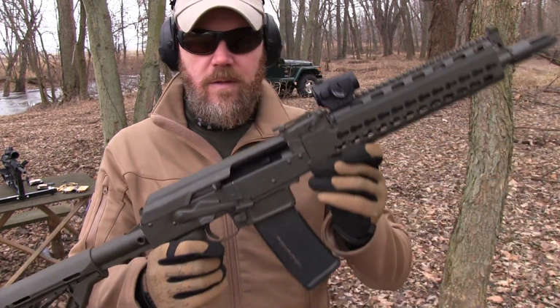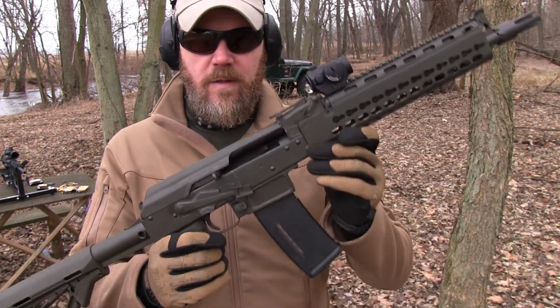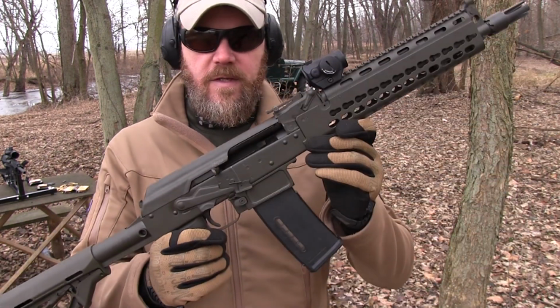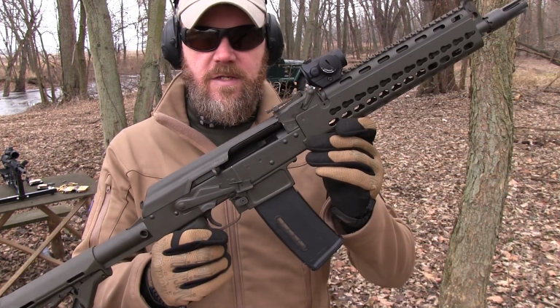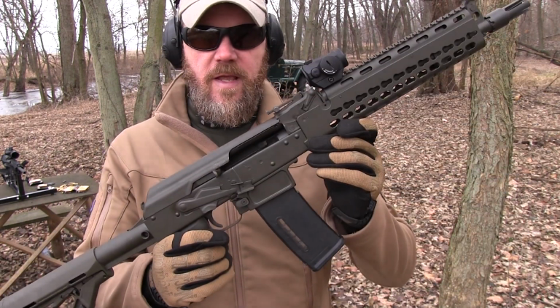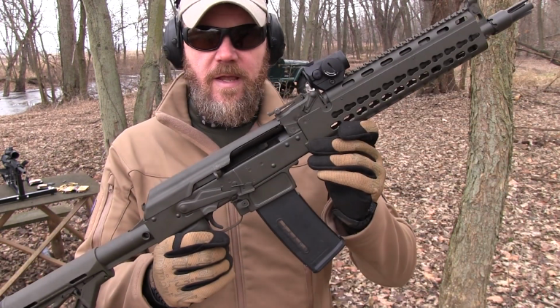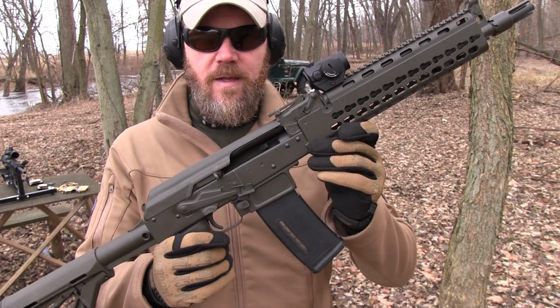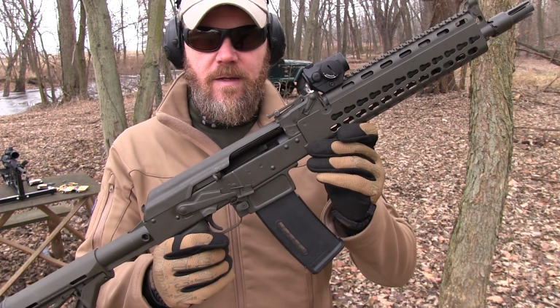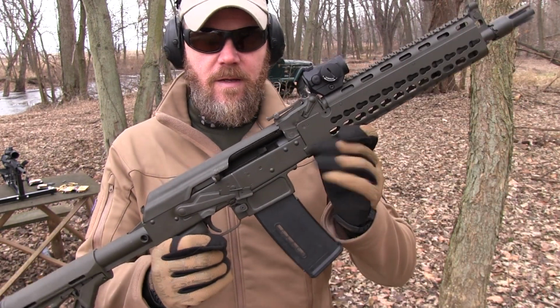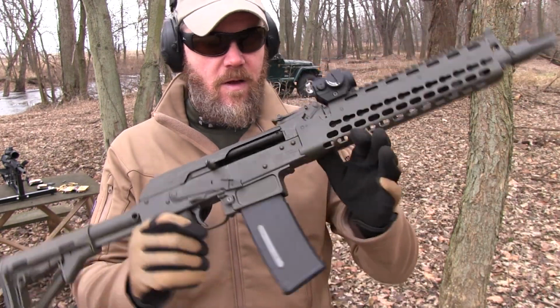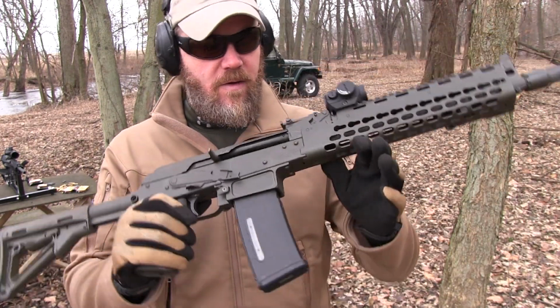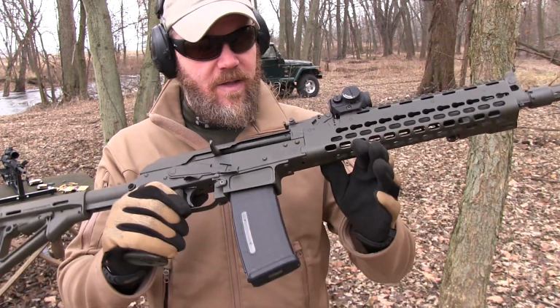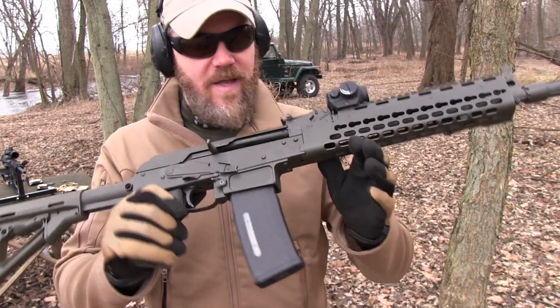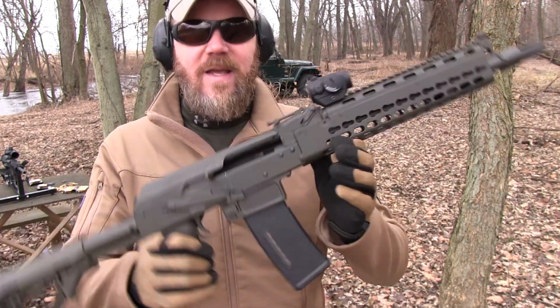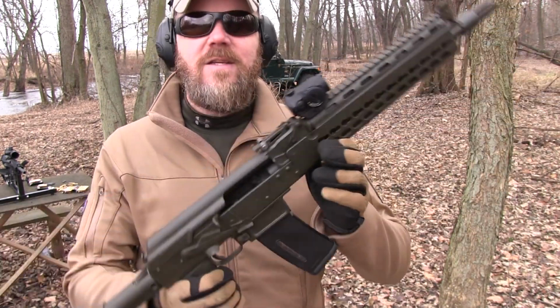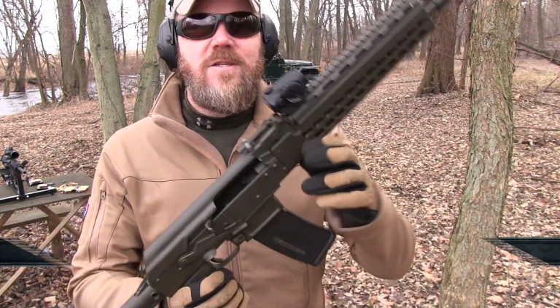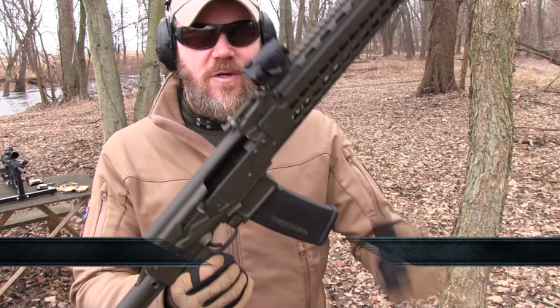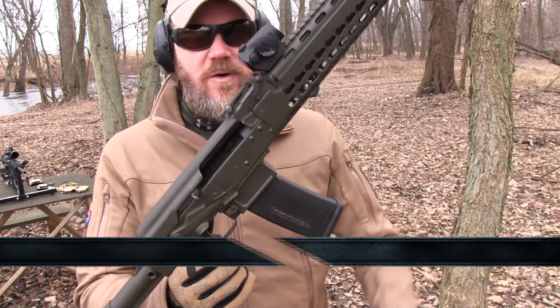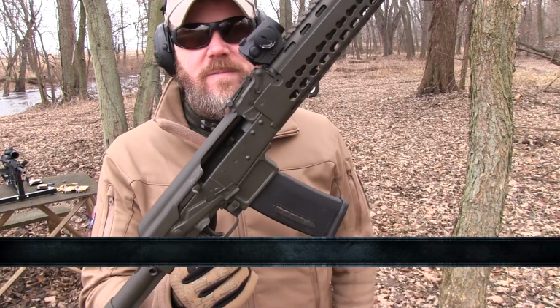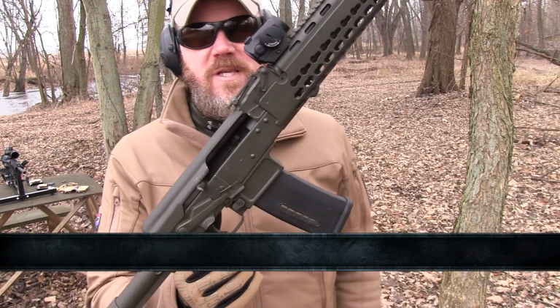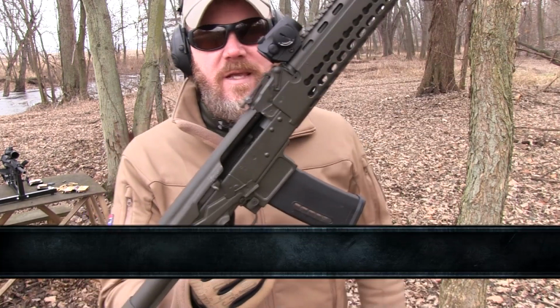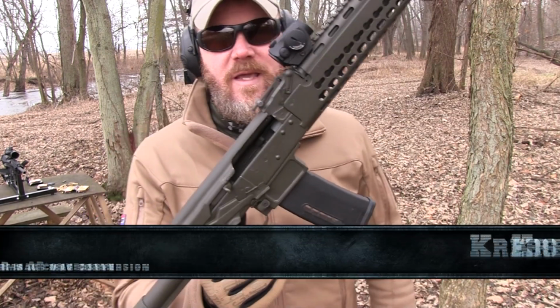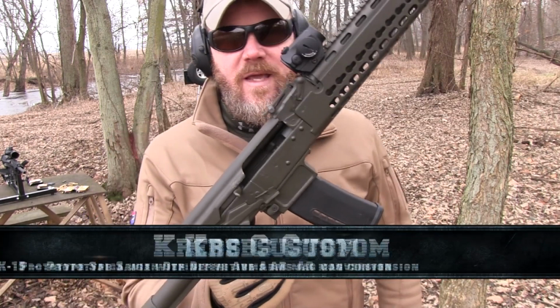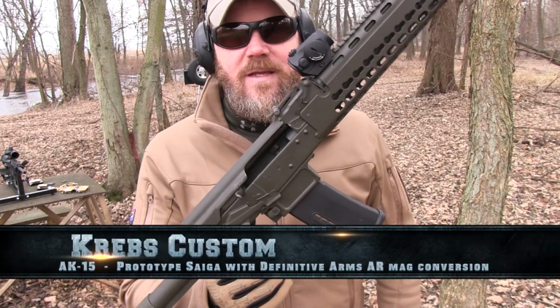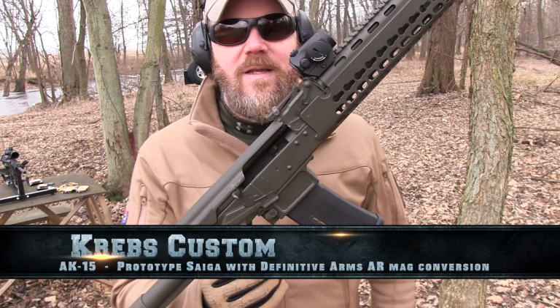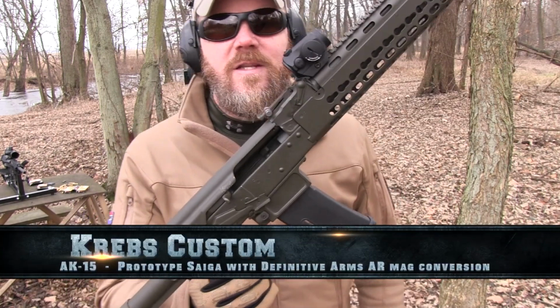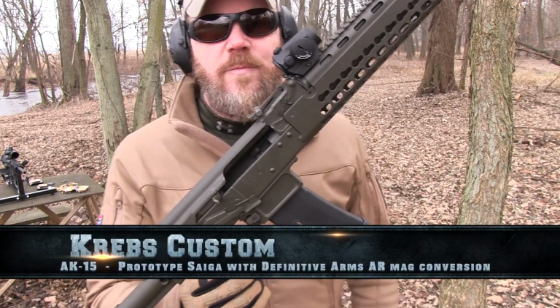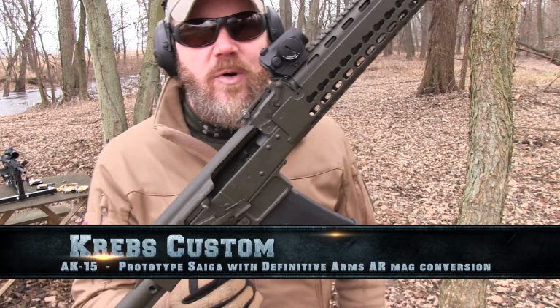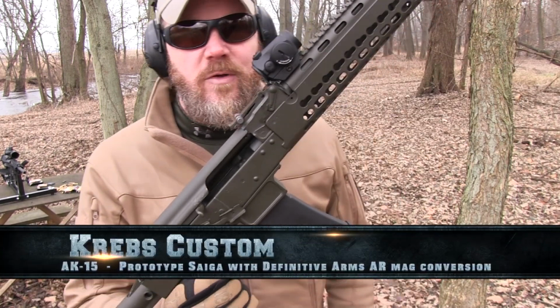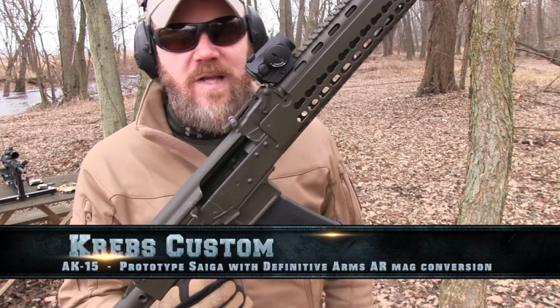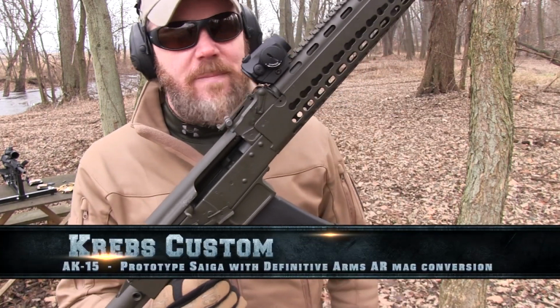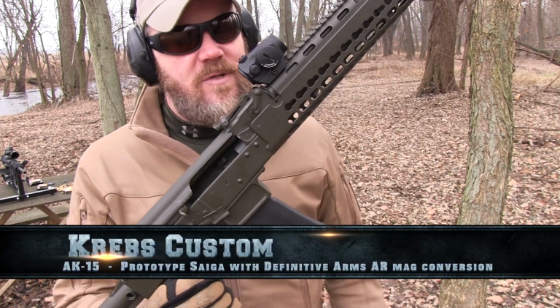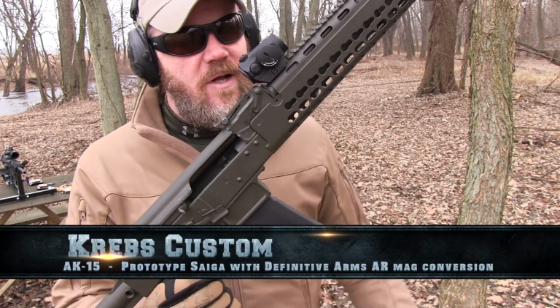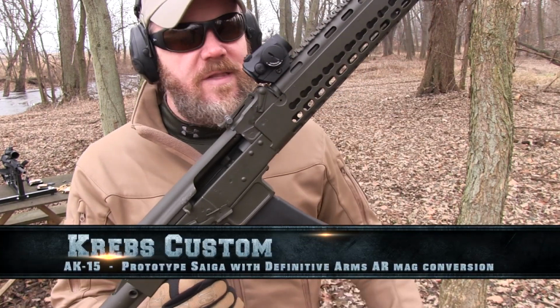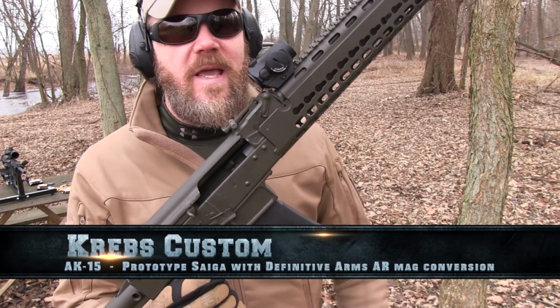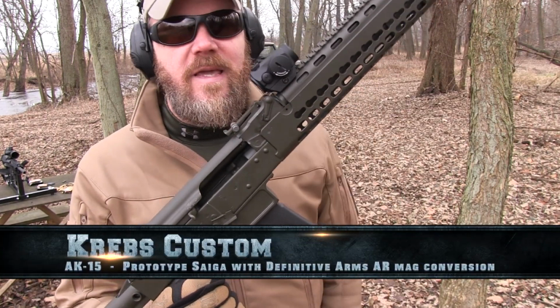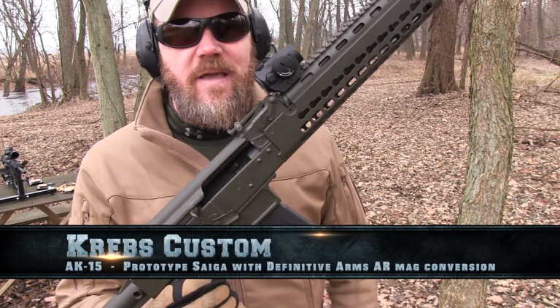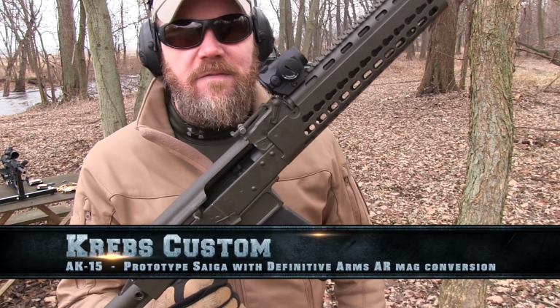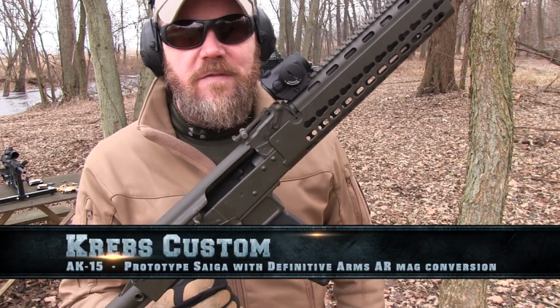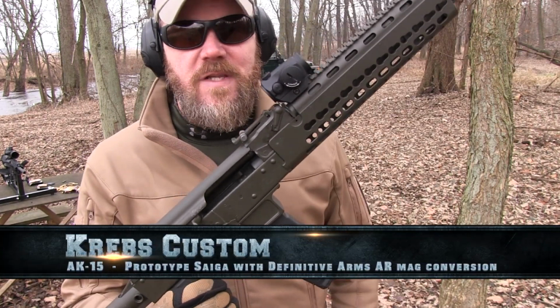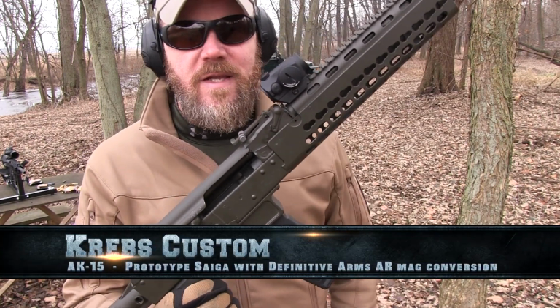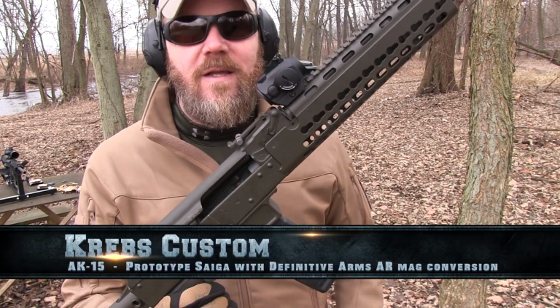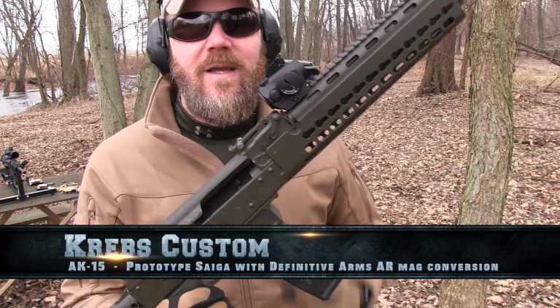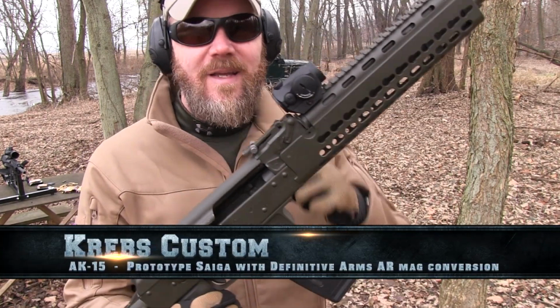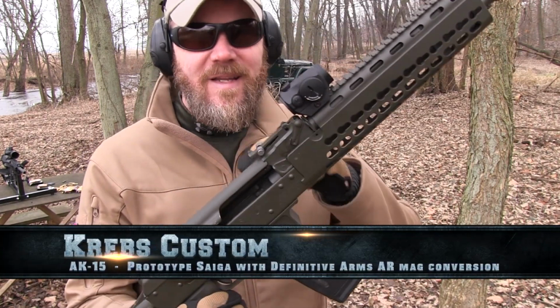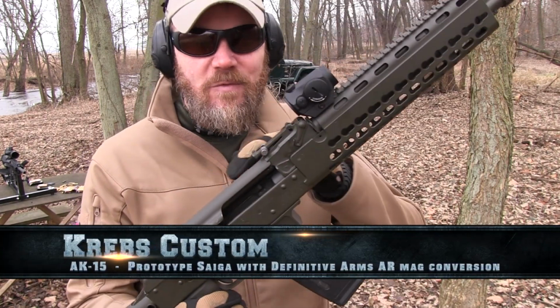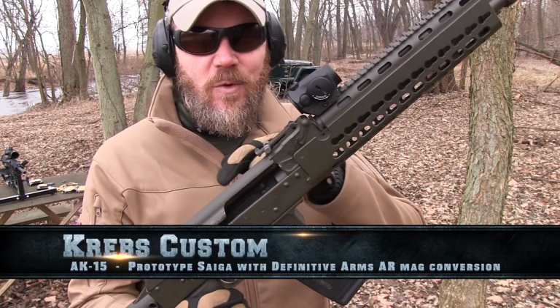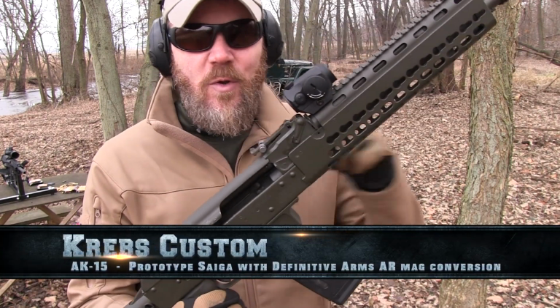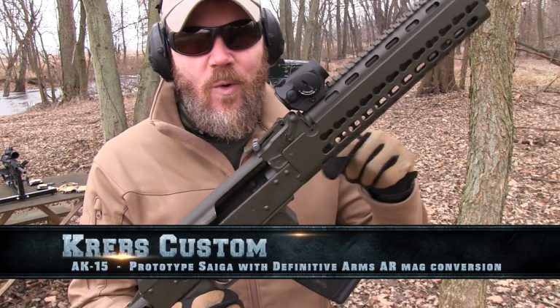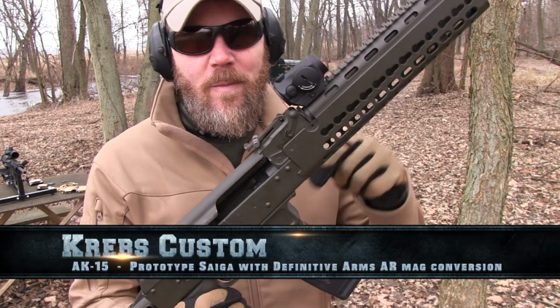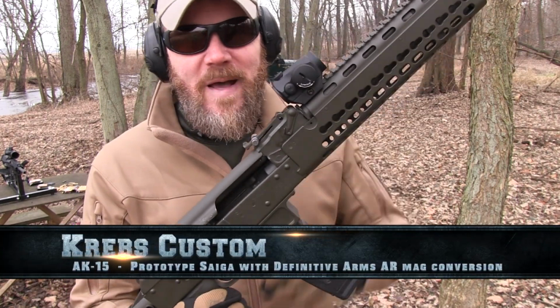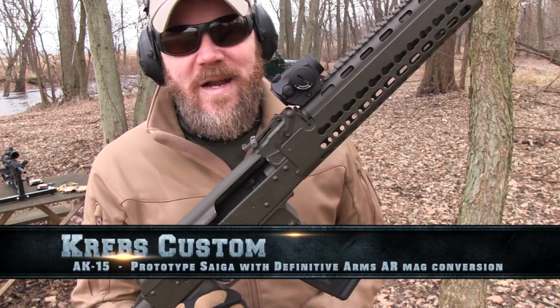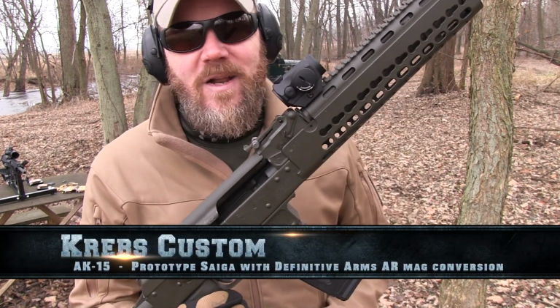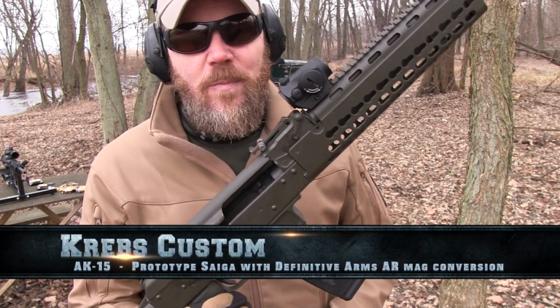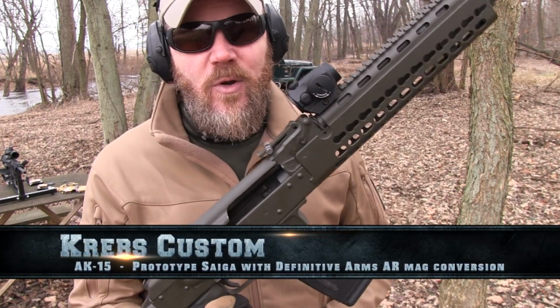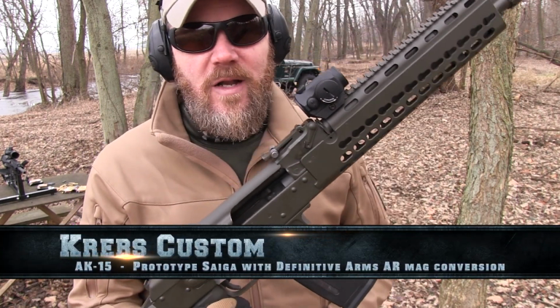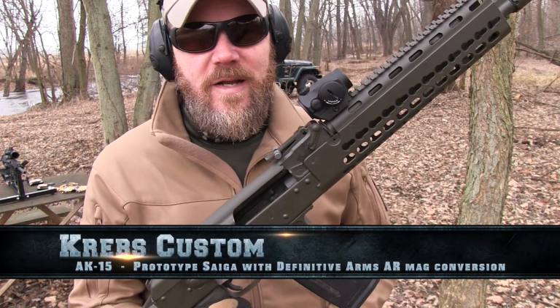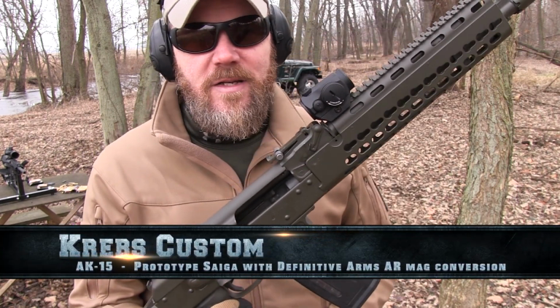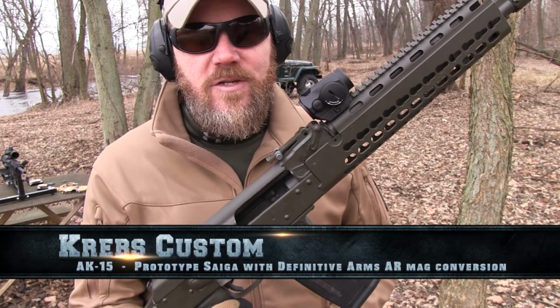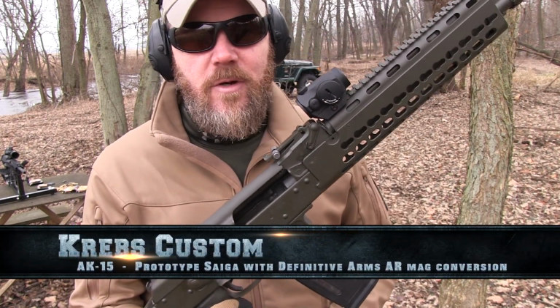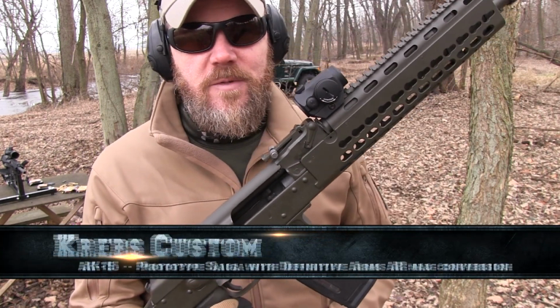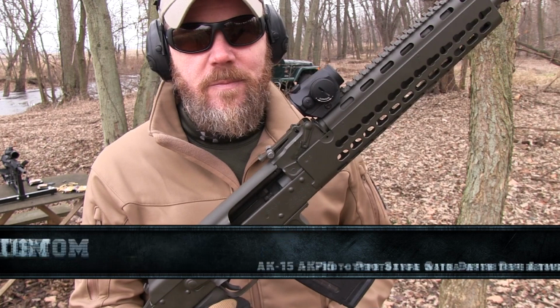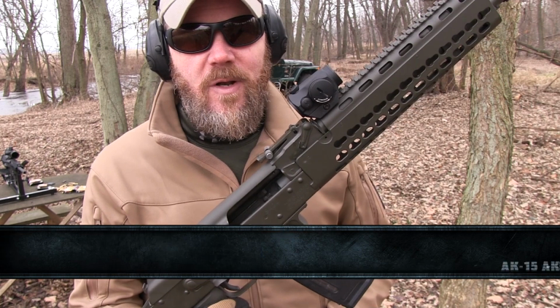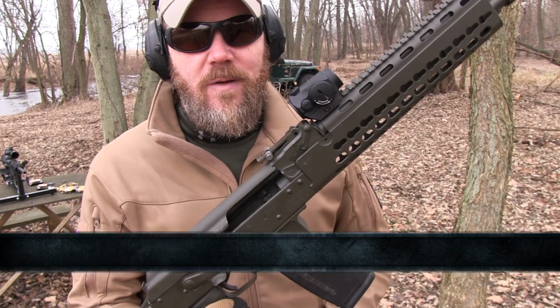This thing? Oh, this is a Krebs AK. It's a prototype. It's called the AK-15. If you want to know more about it, I'll put a link in the description below.